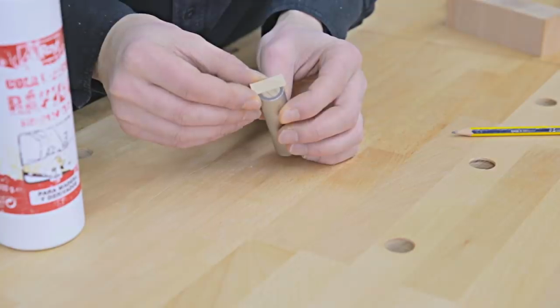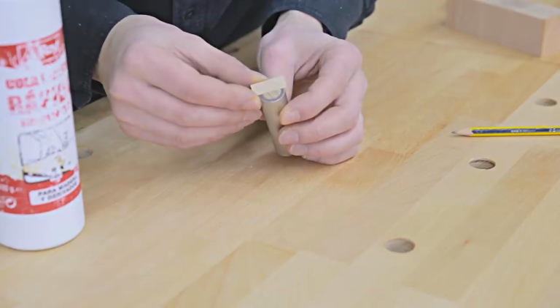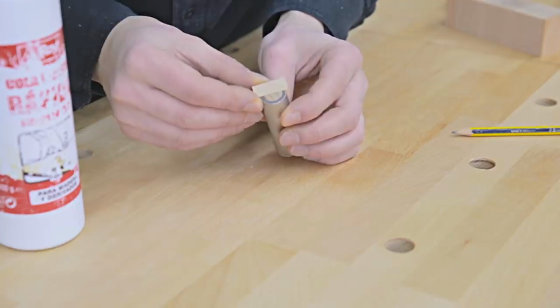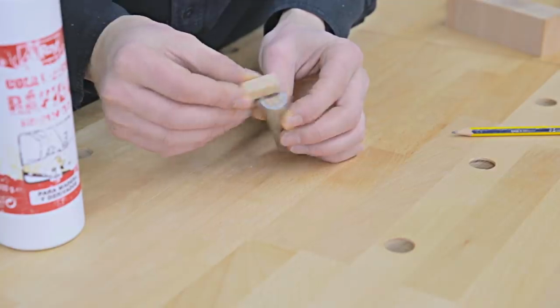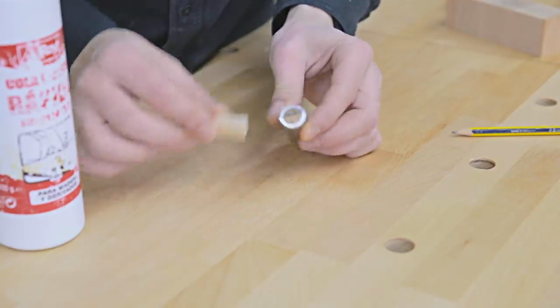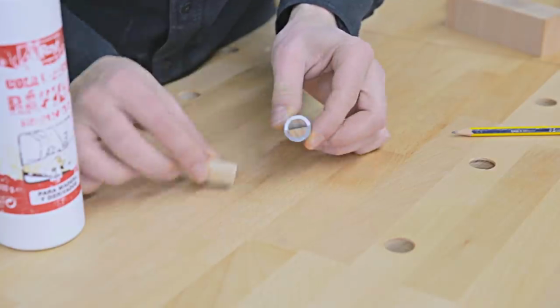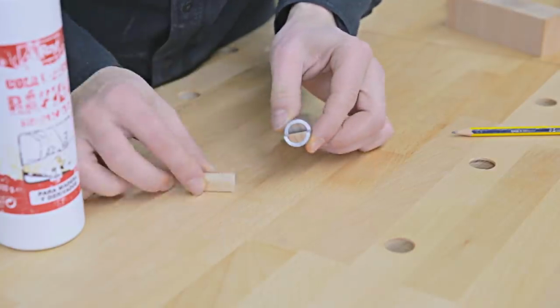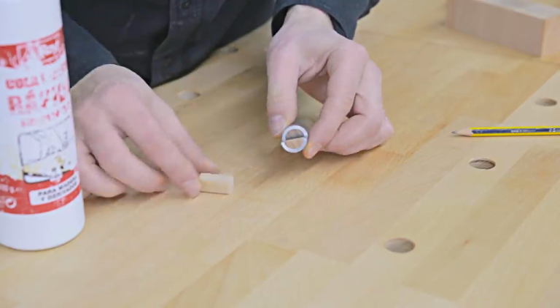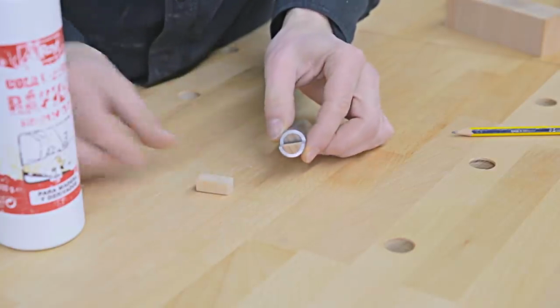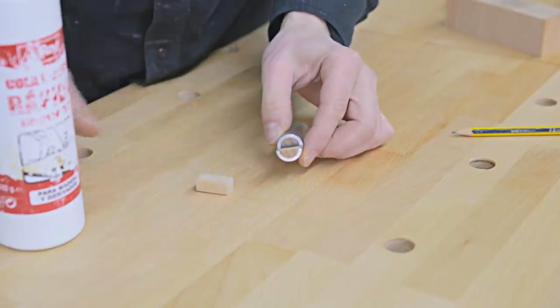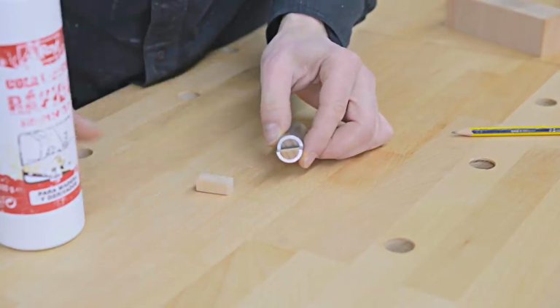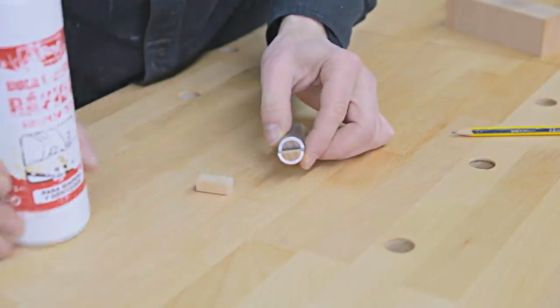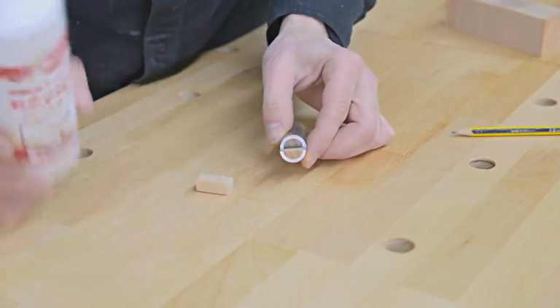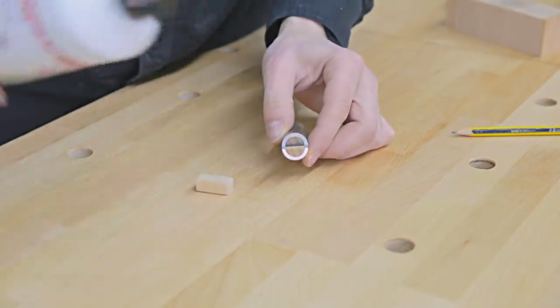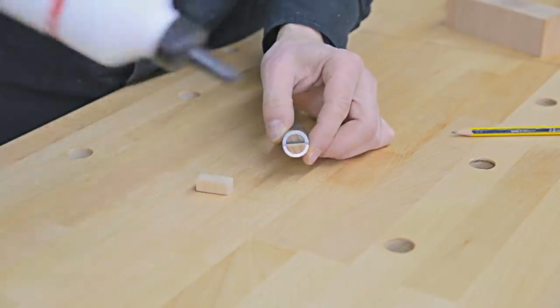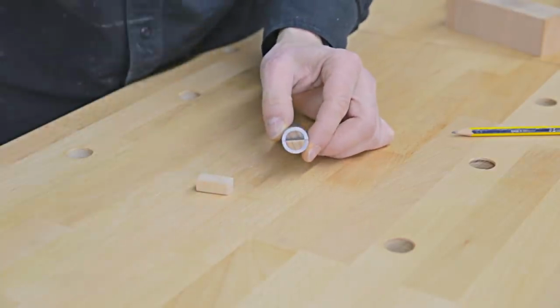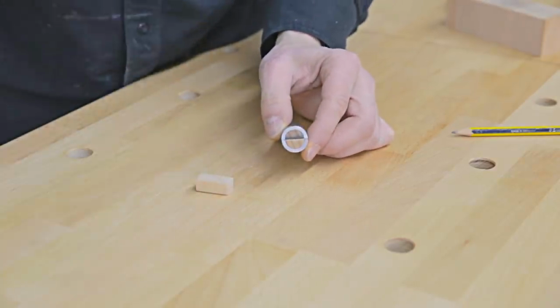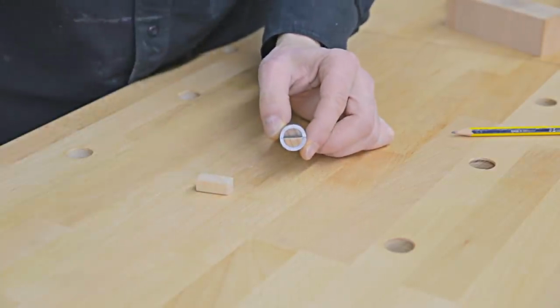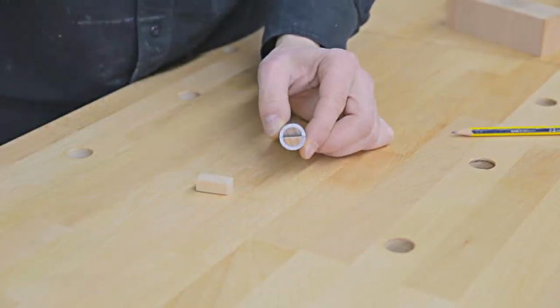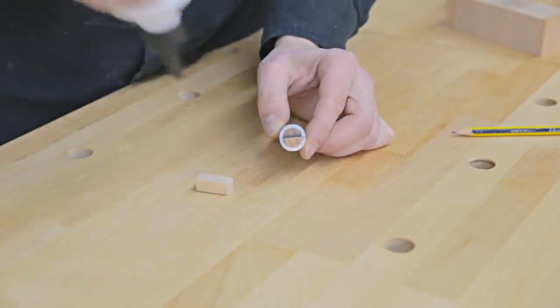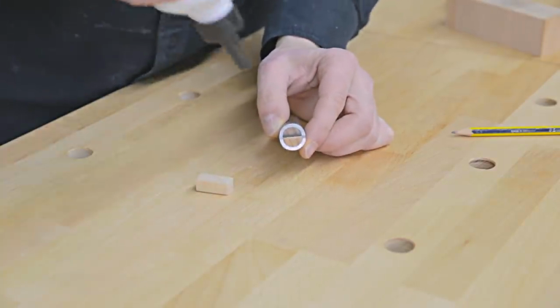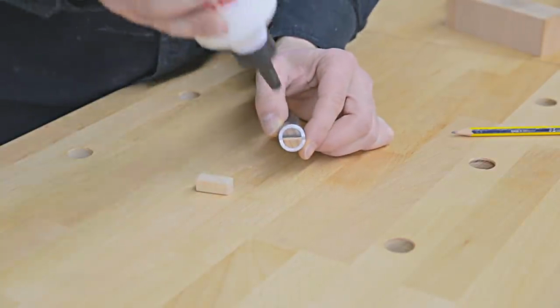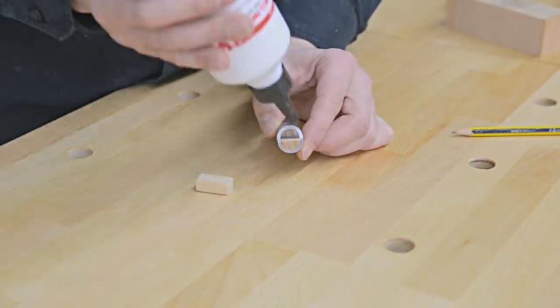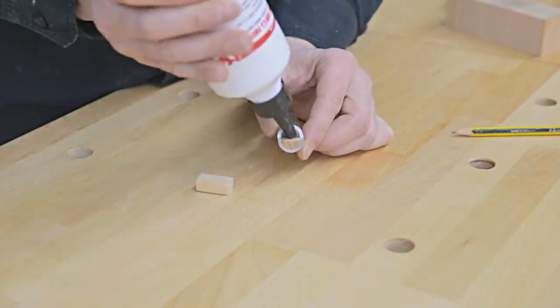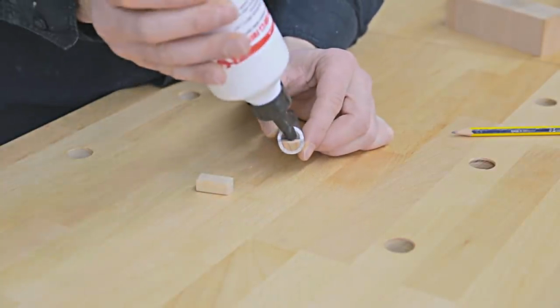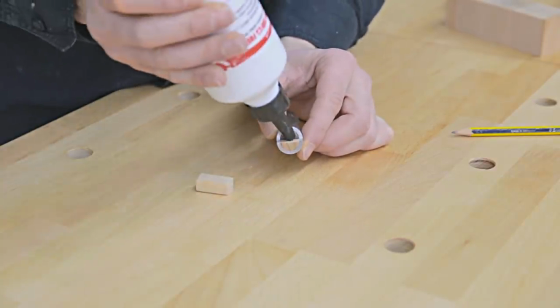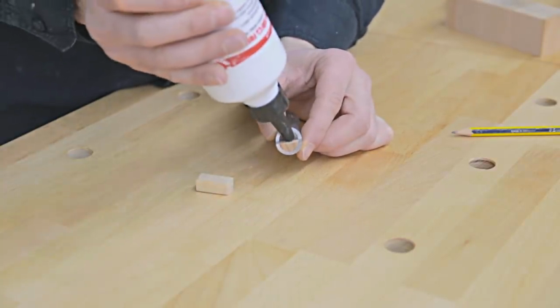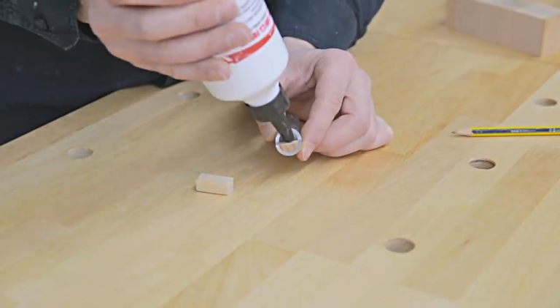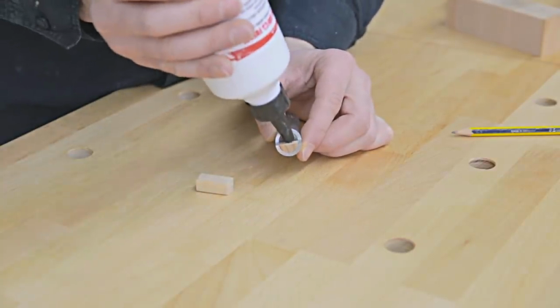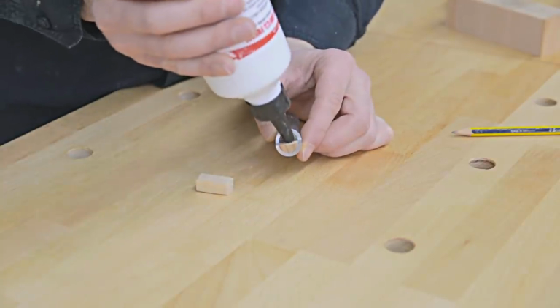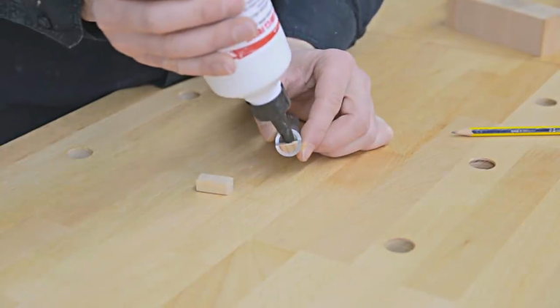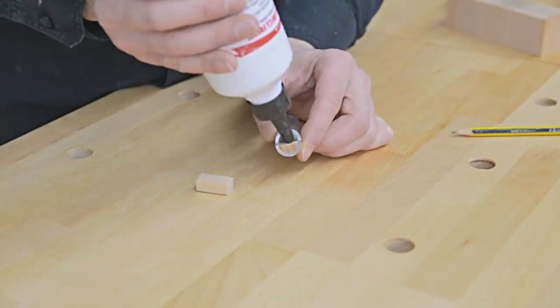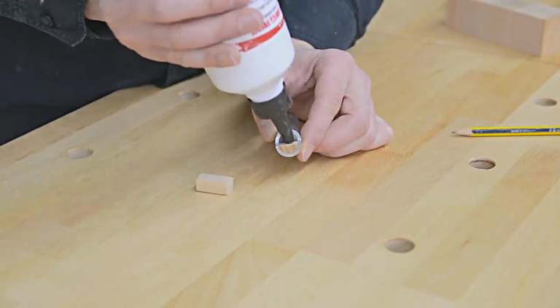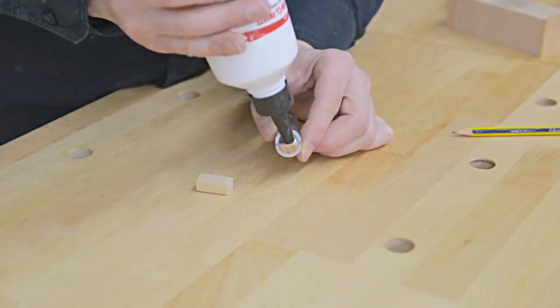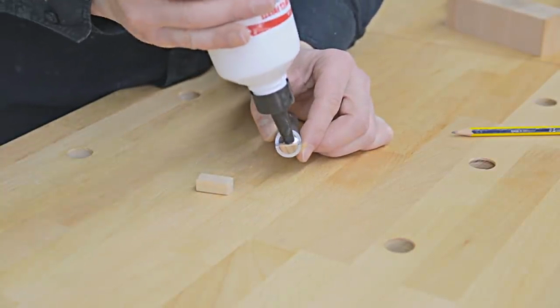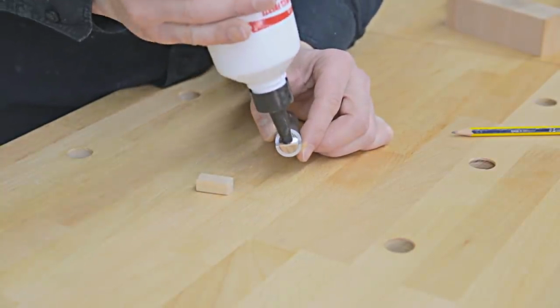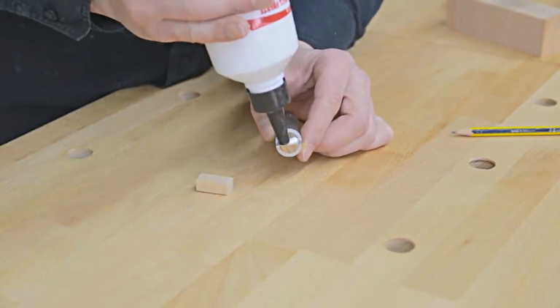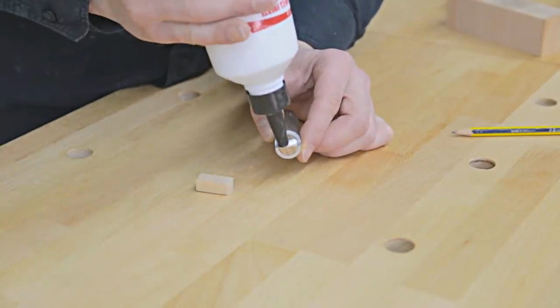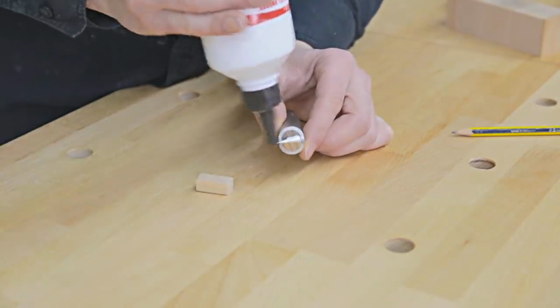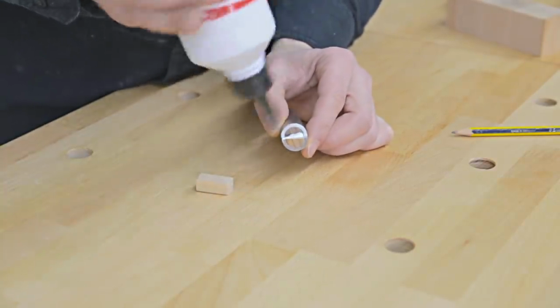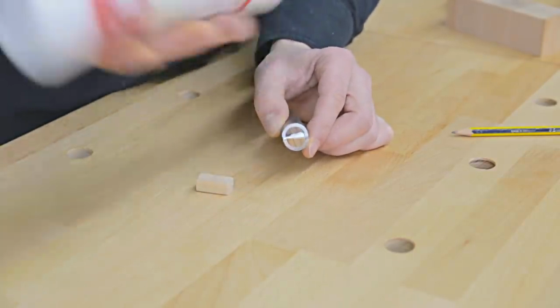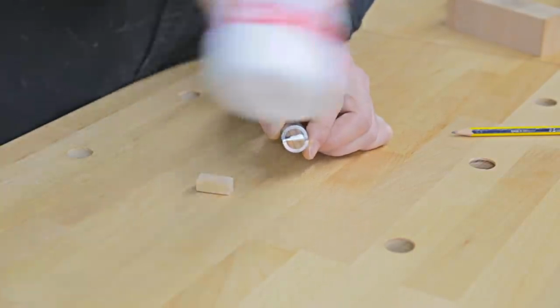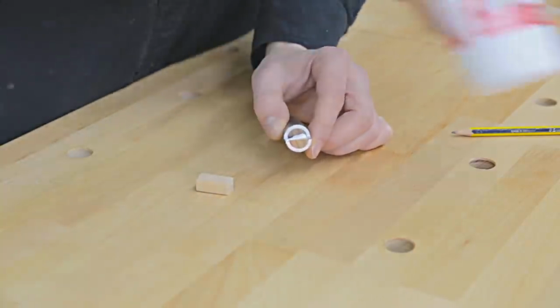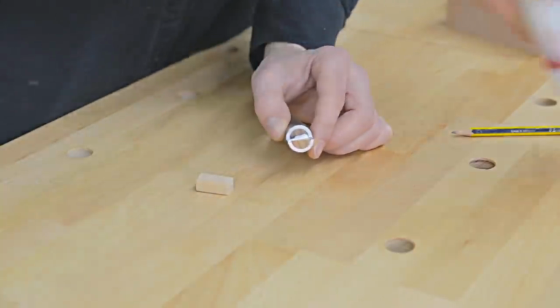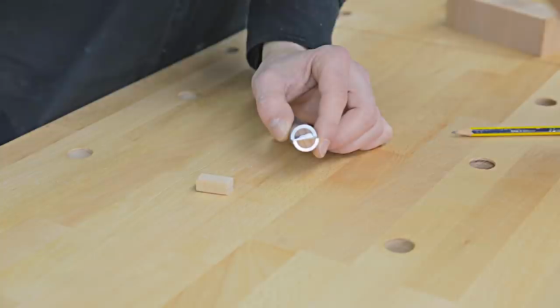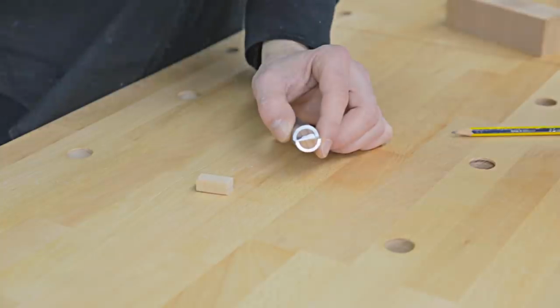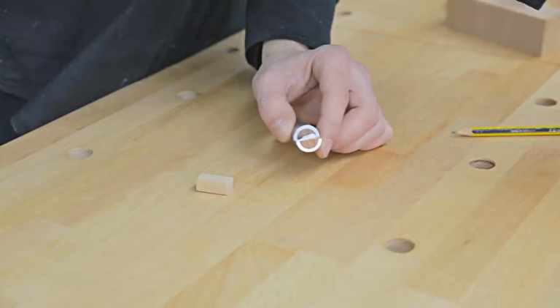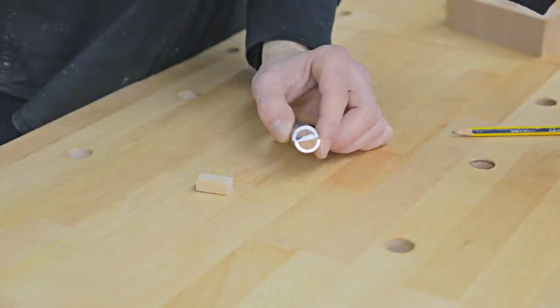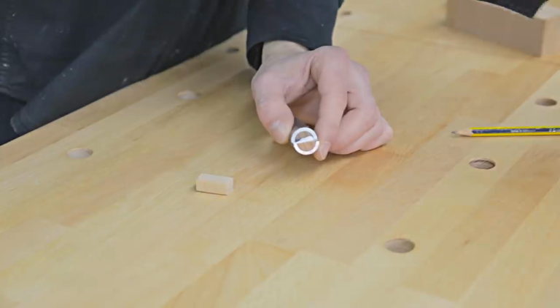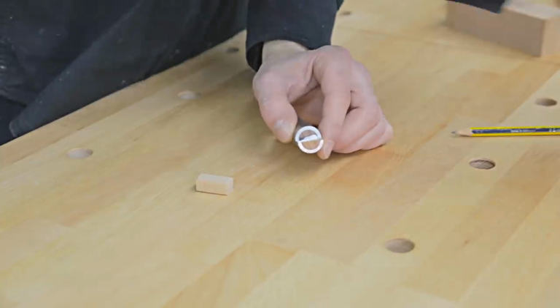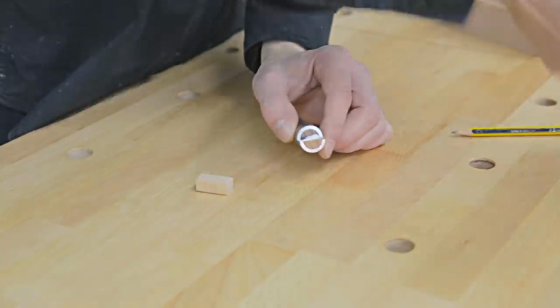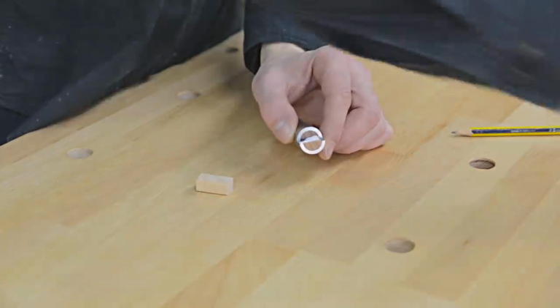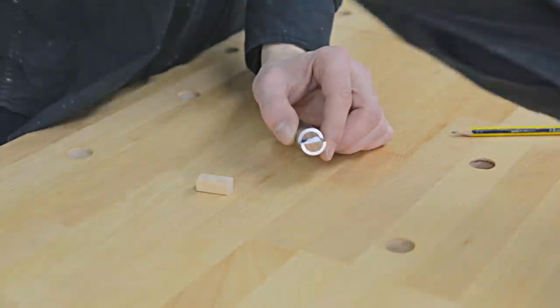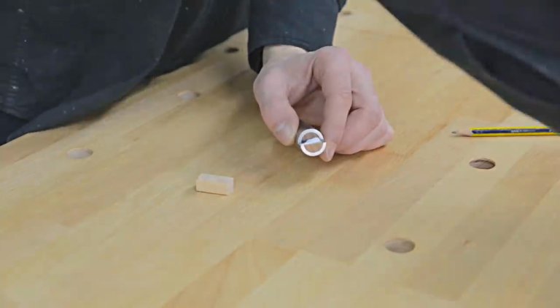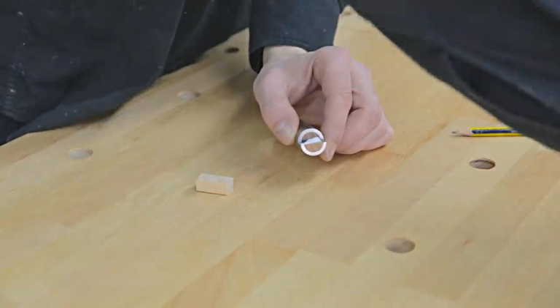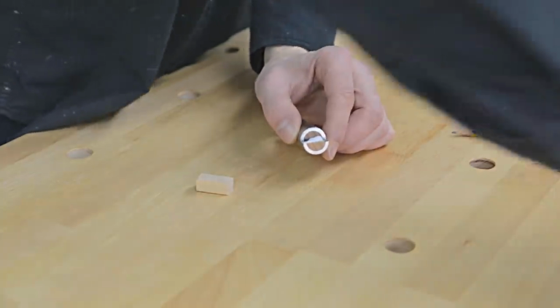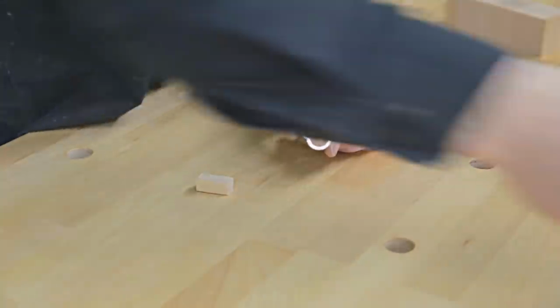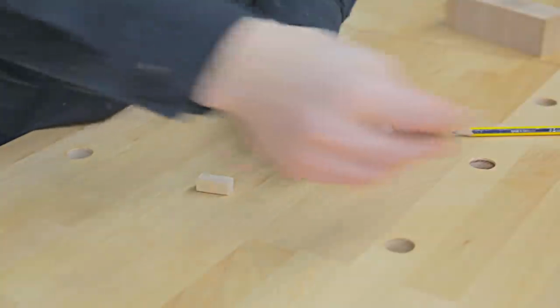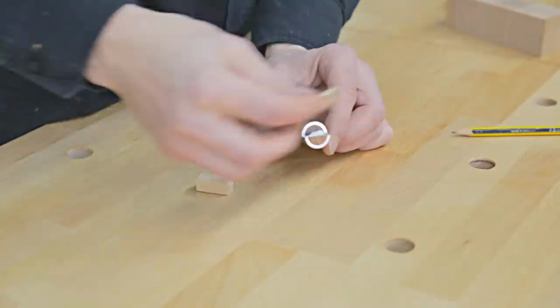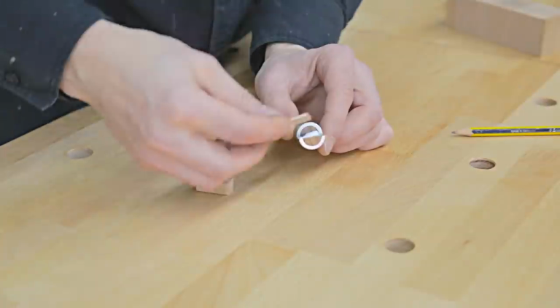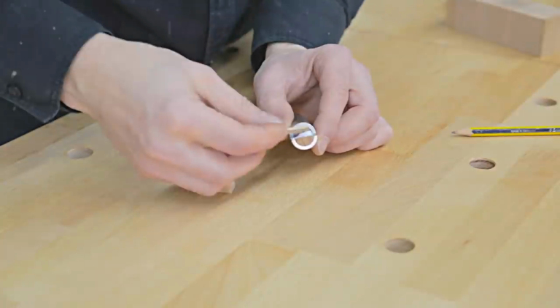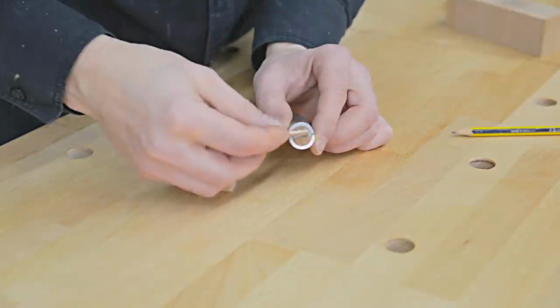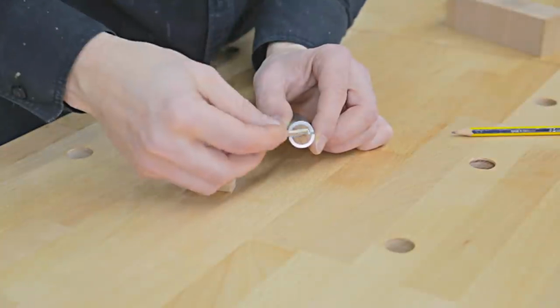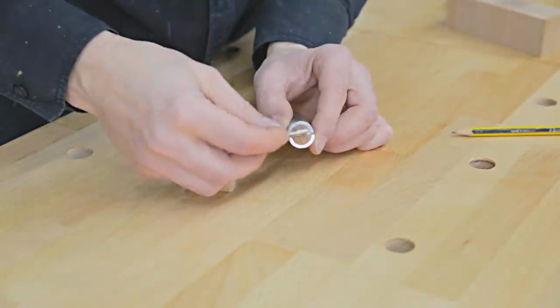I glue a piece of wood on them that will stop the dogs from falling through the holes, as well as protect the workpieces to be held down on the bench.